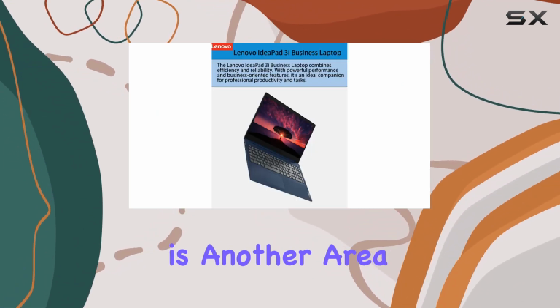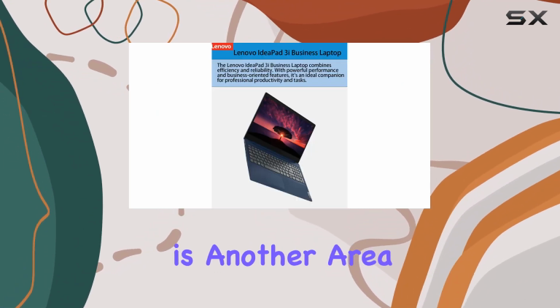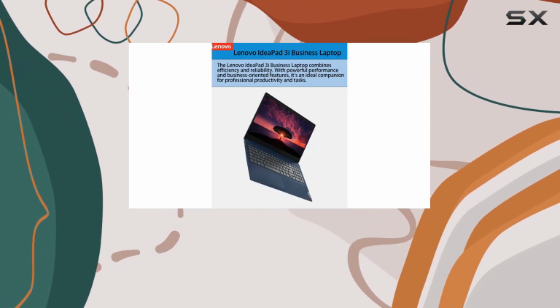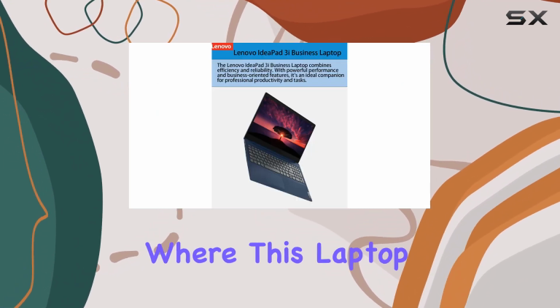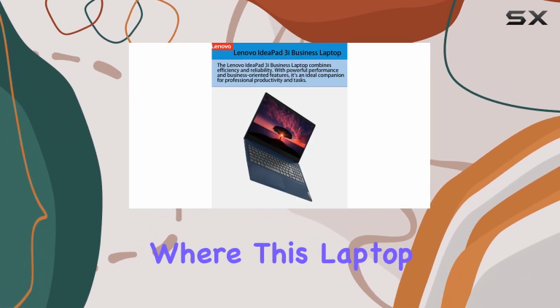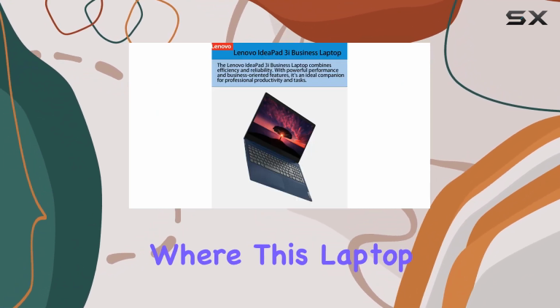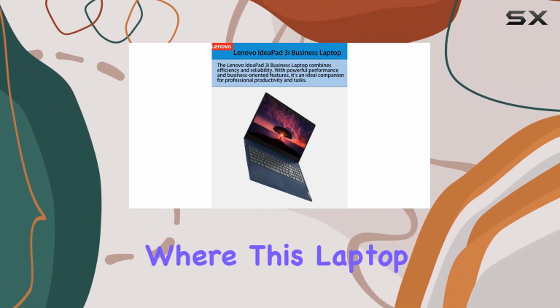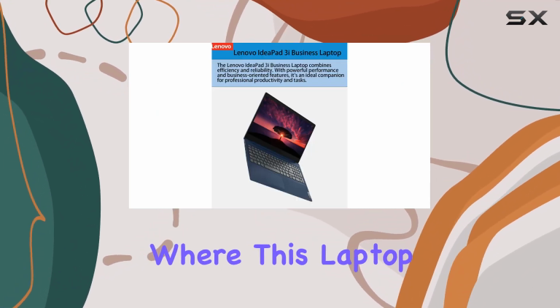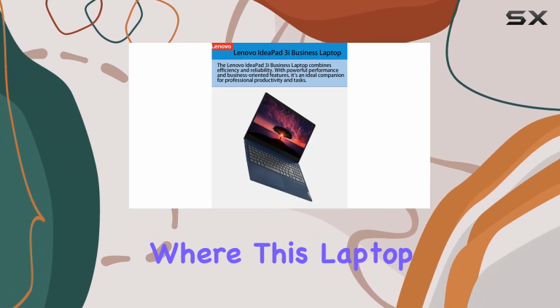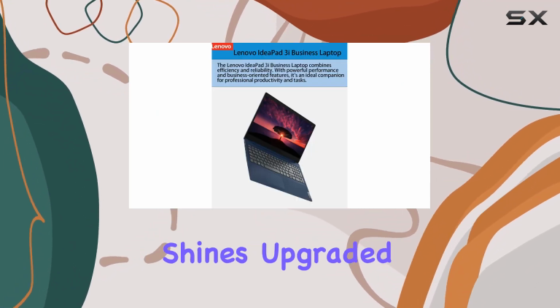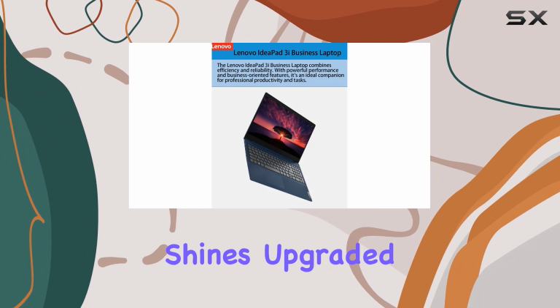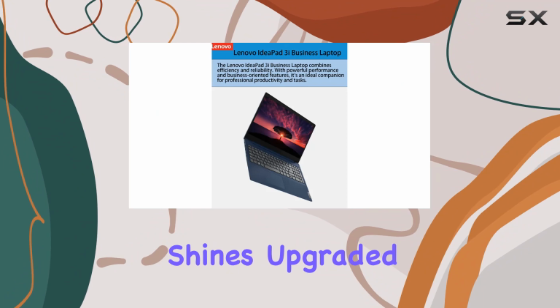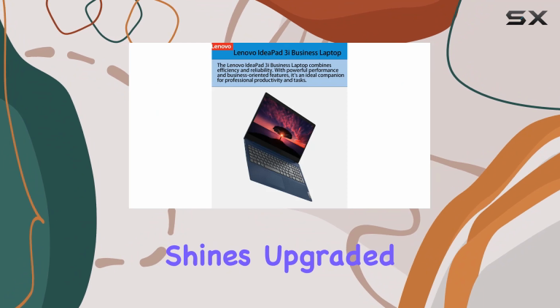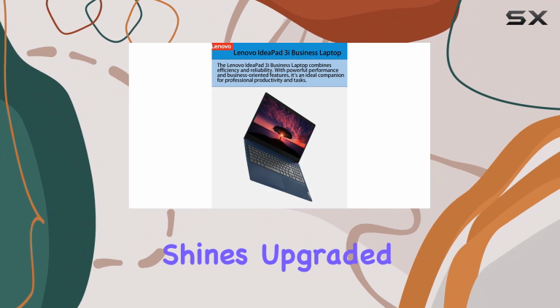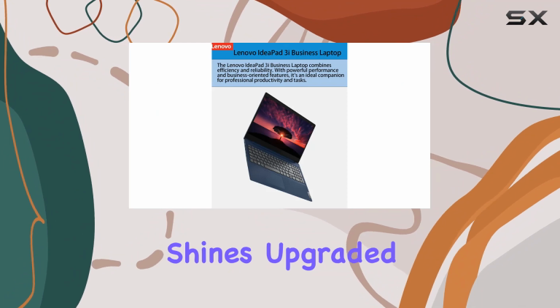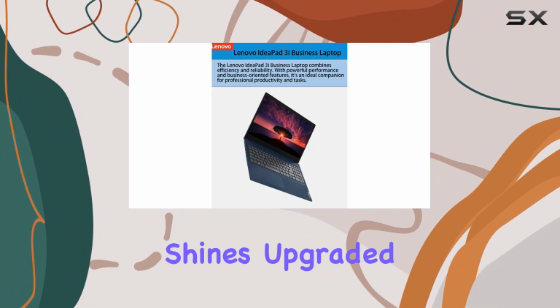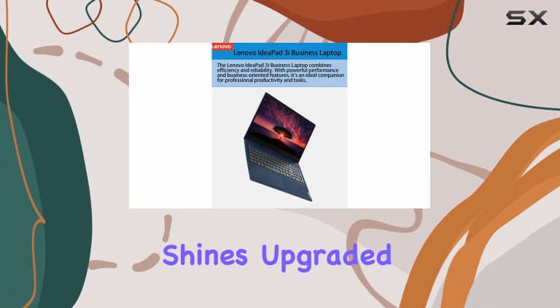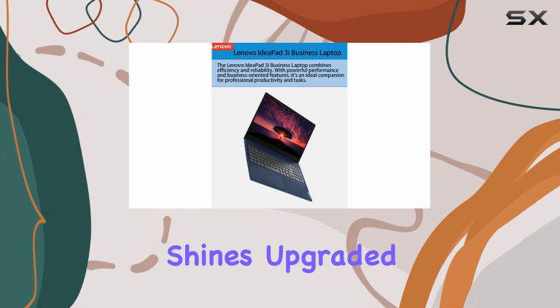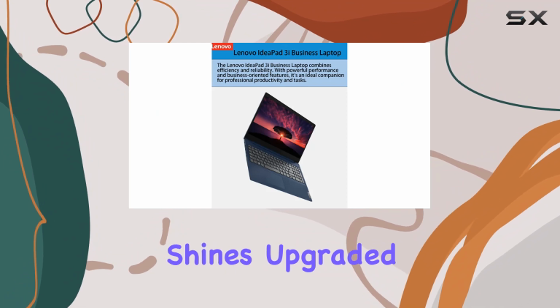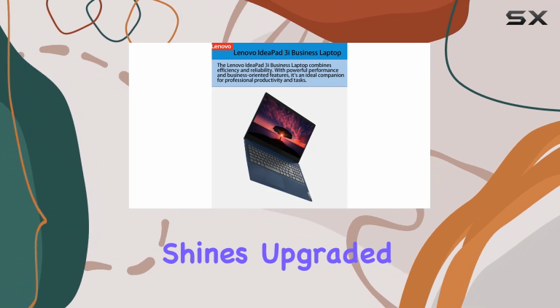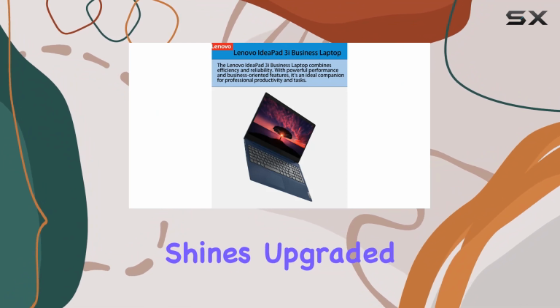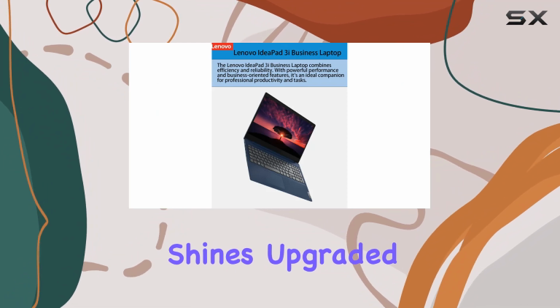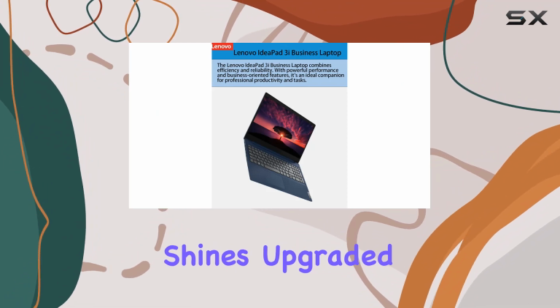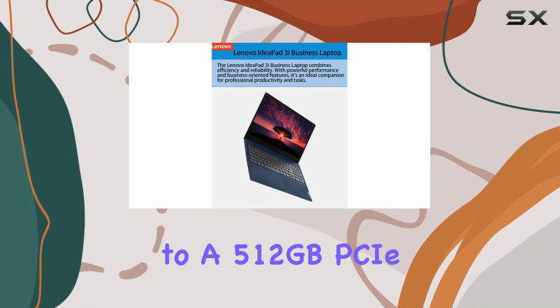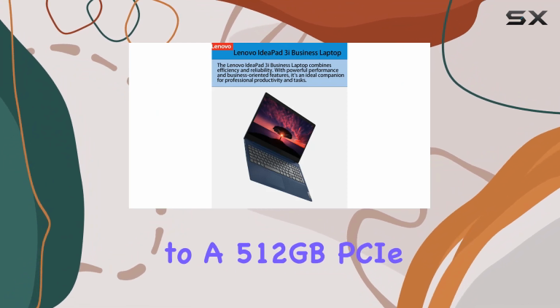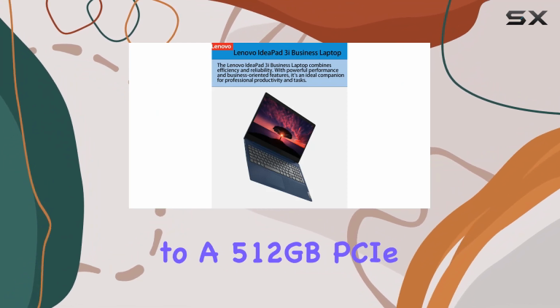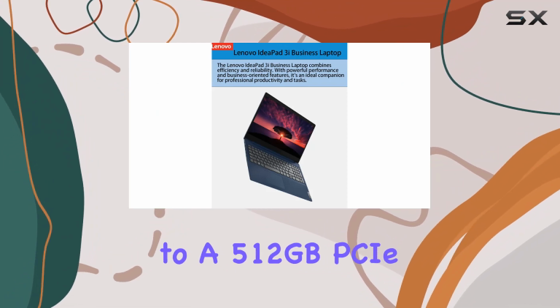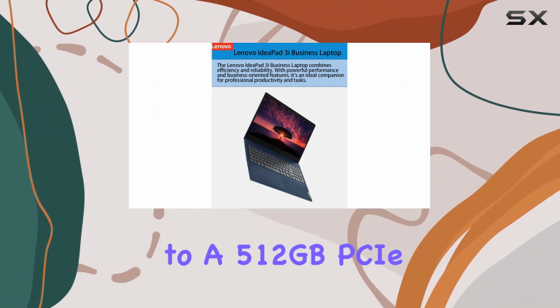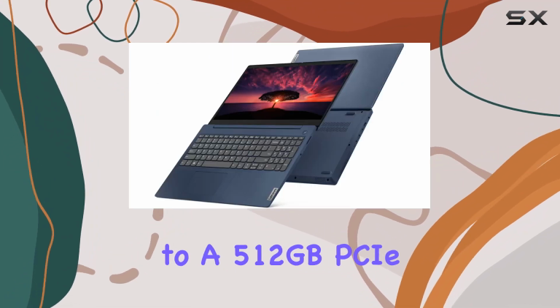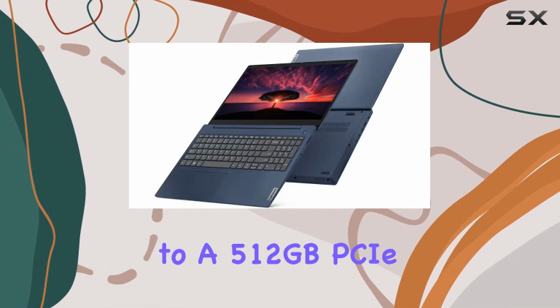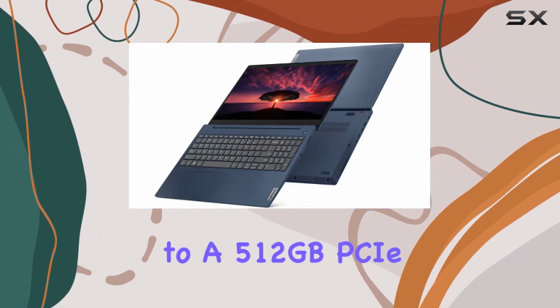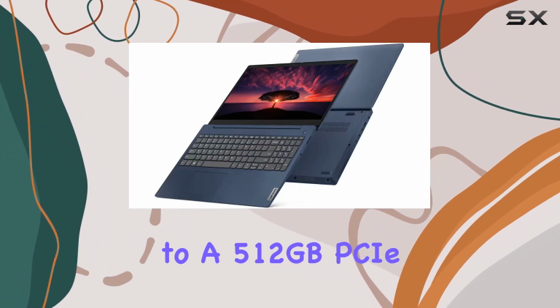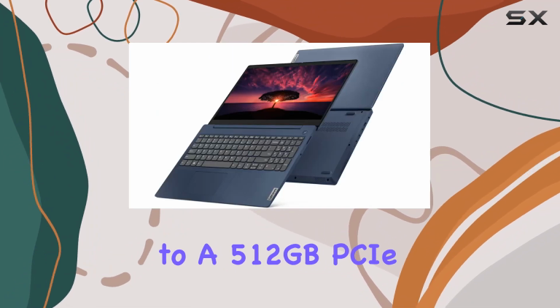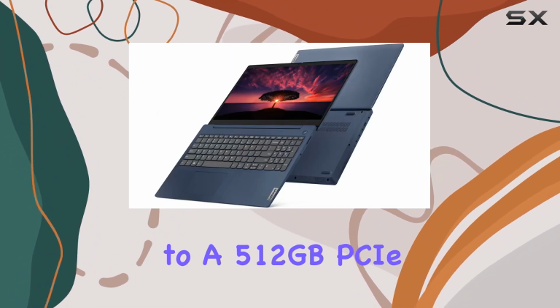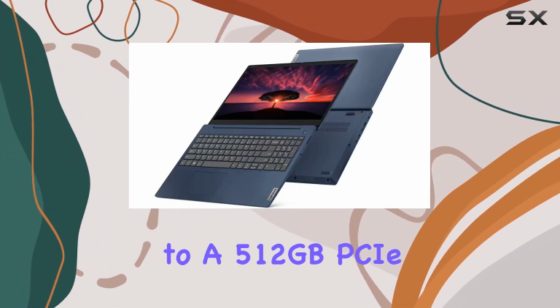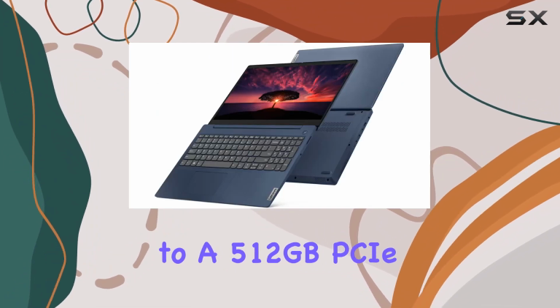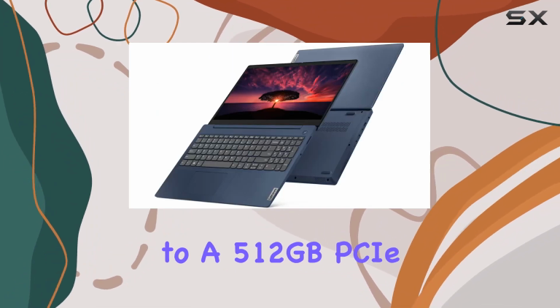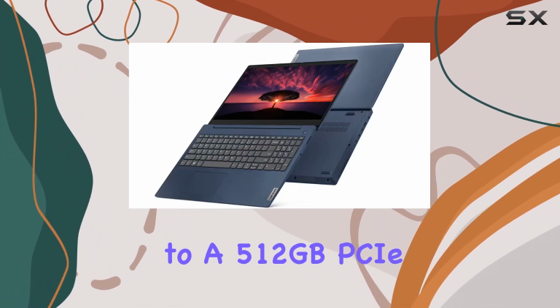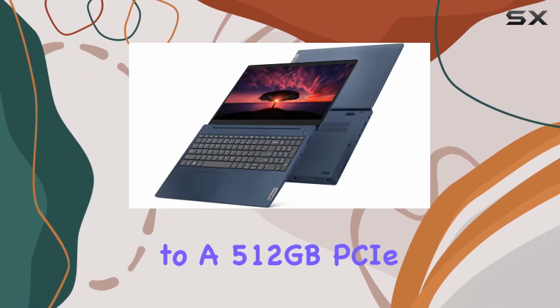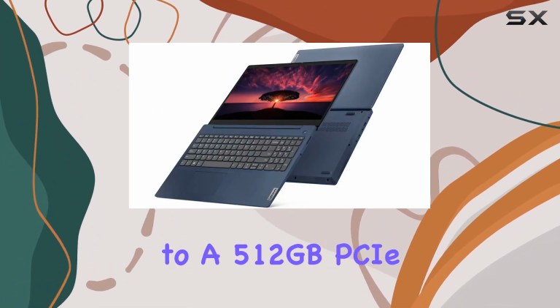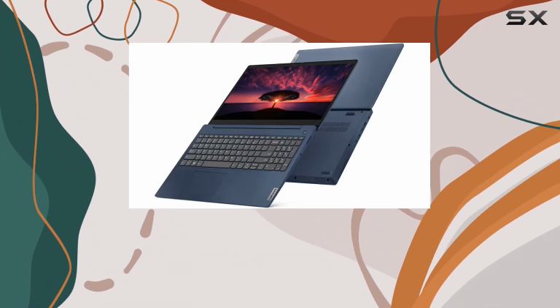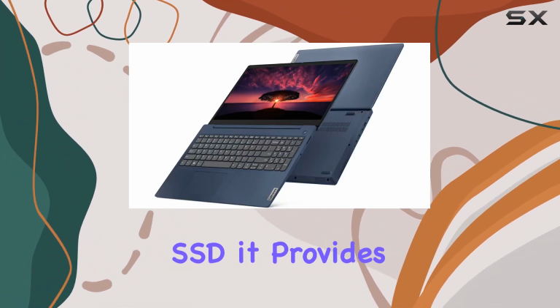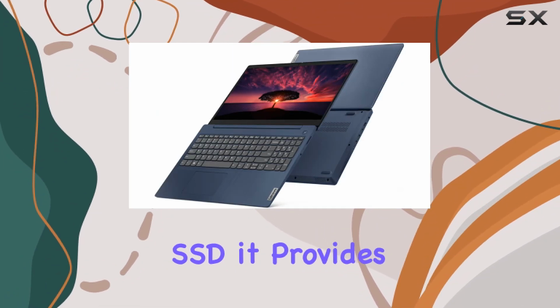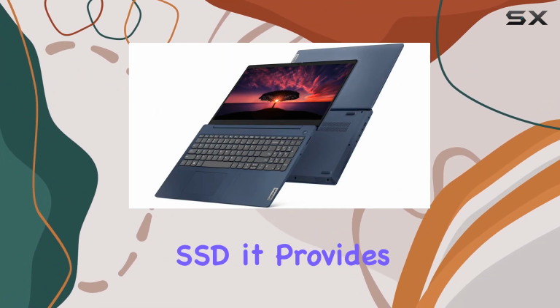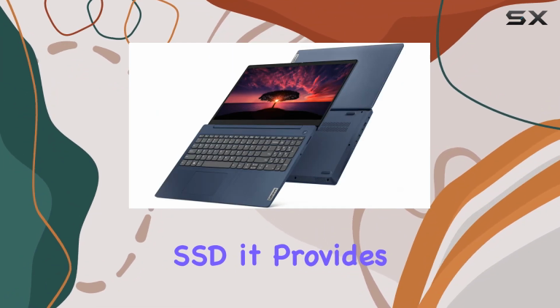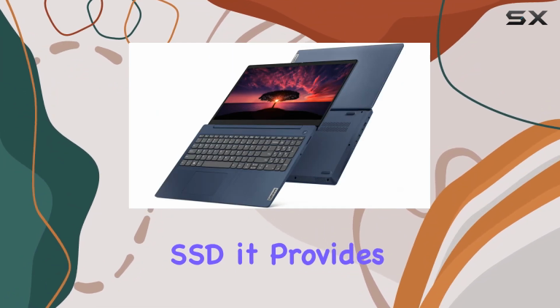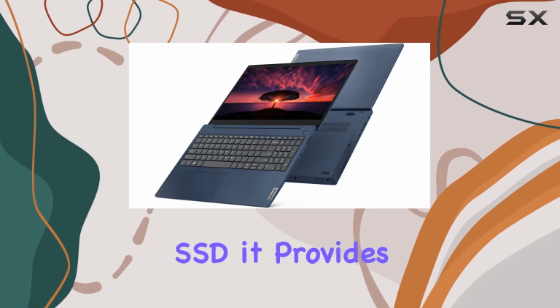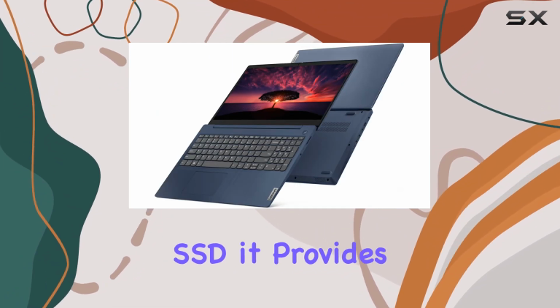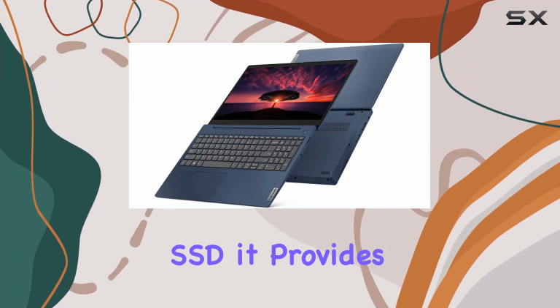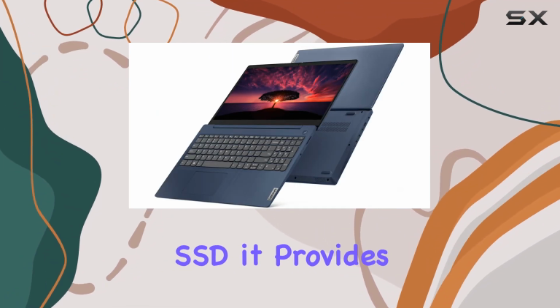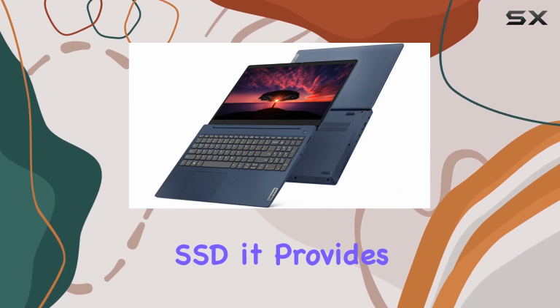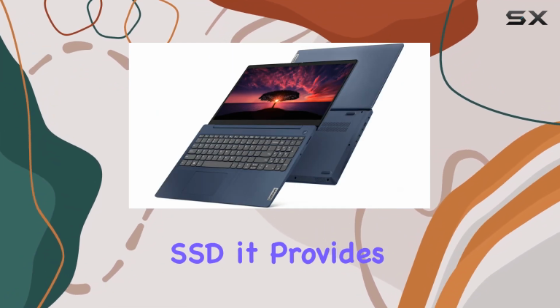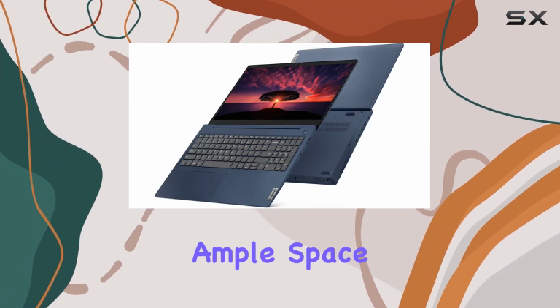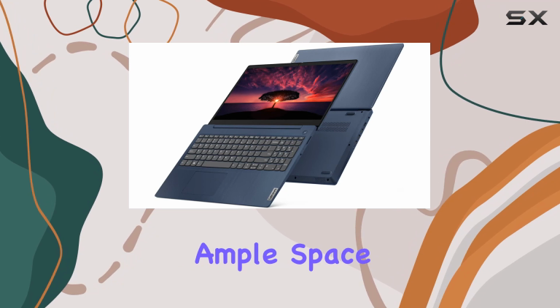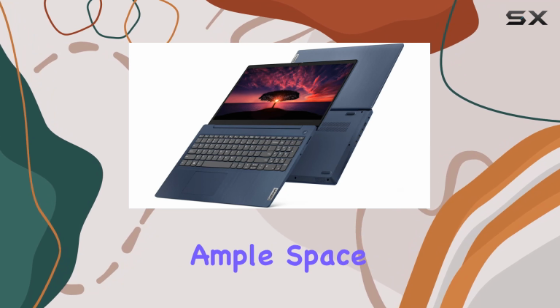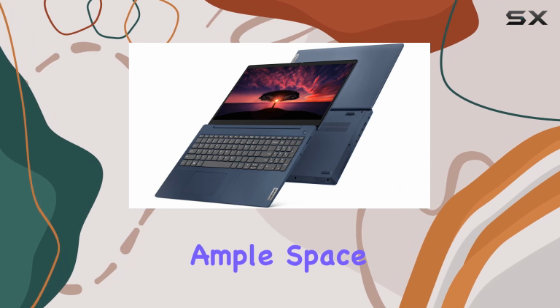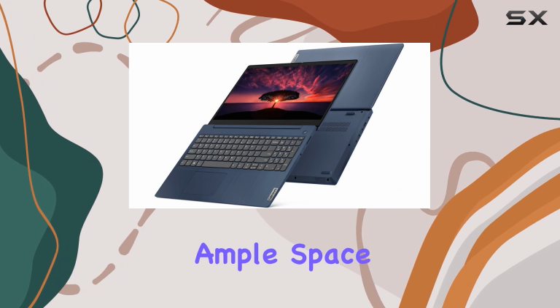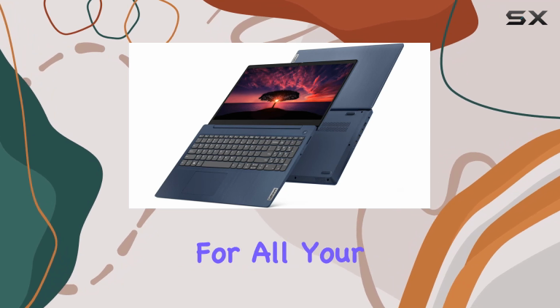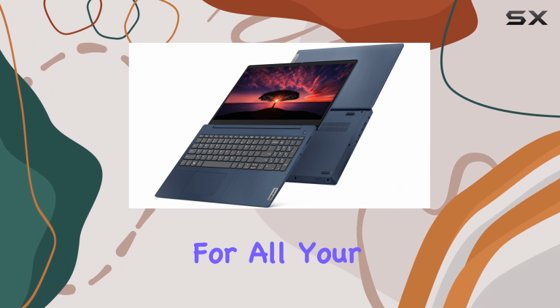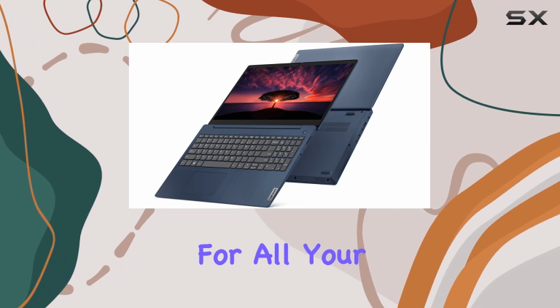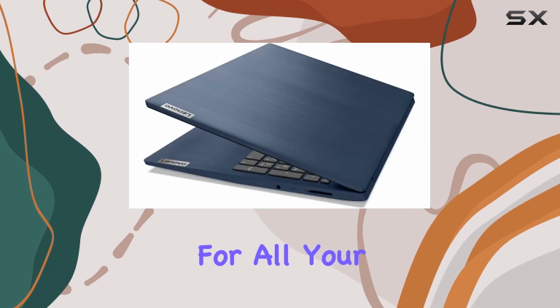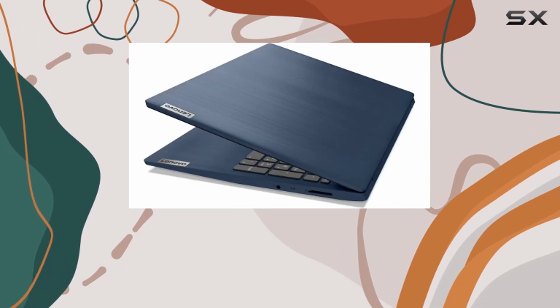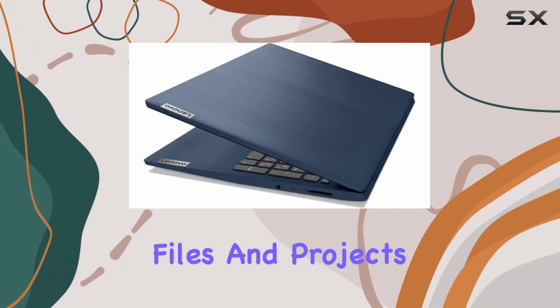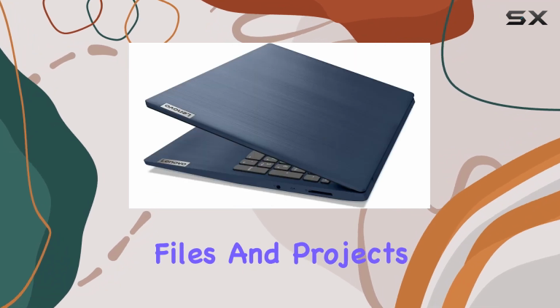Storage is another area where this laptop shines. Upgraded to a 512 gigabyte PCIe SSD, it provides ample space for all your files and projects.